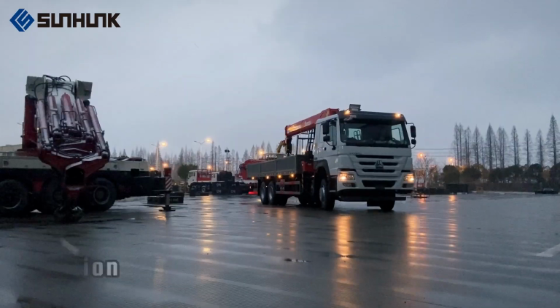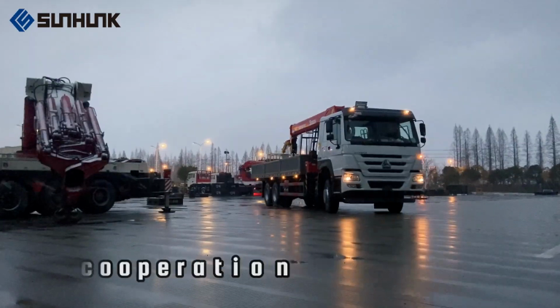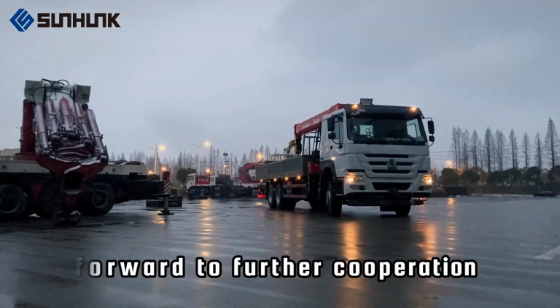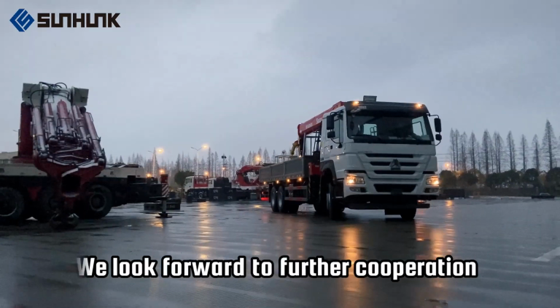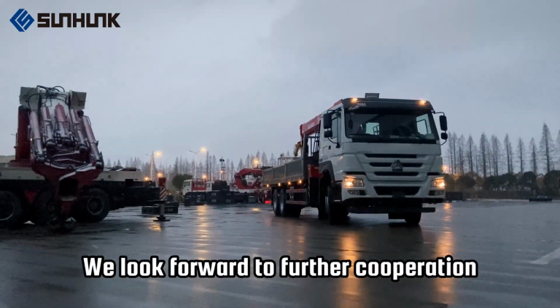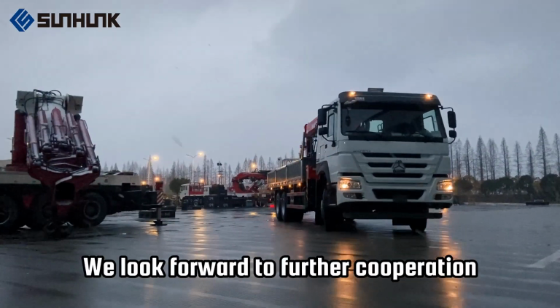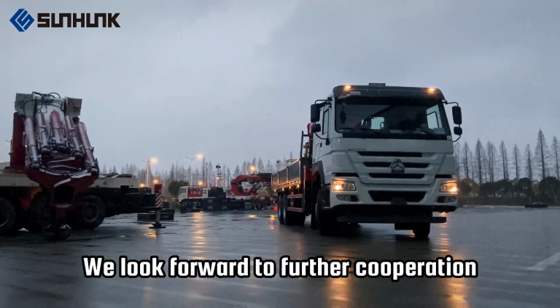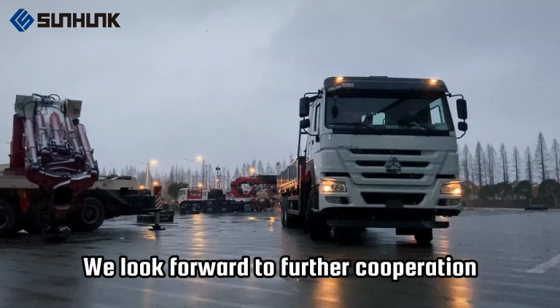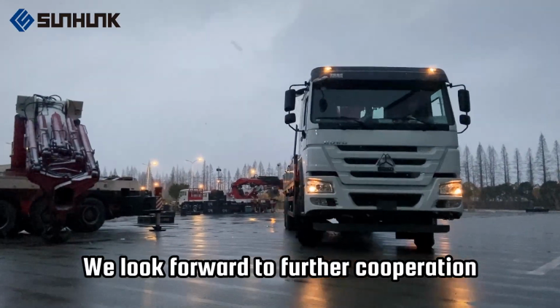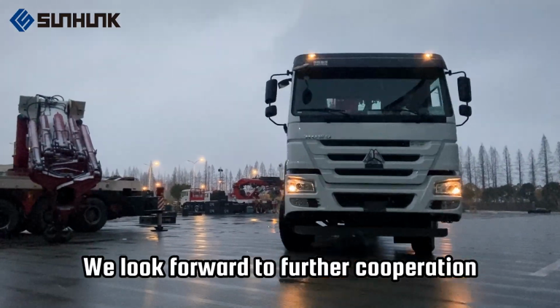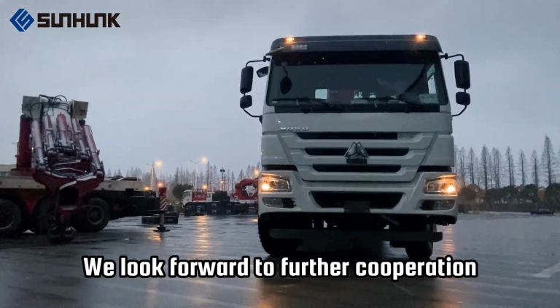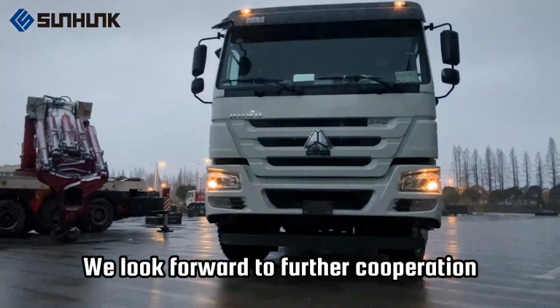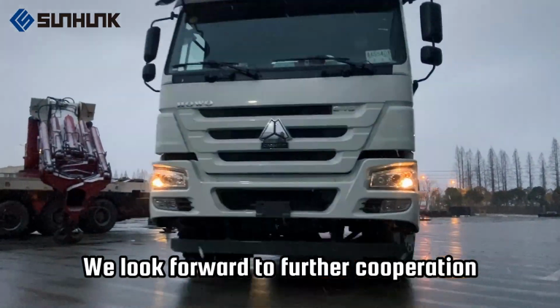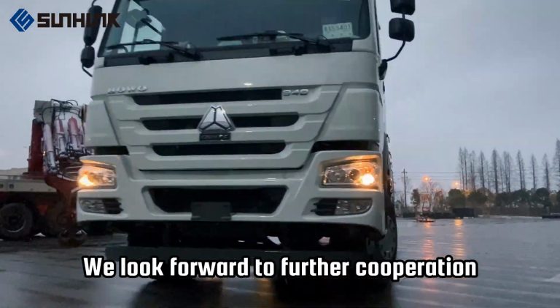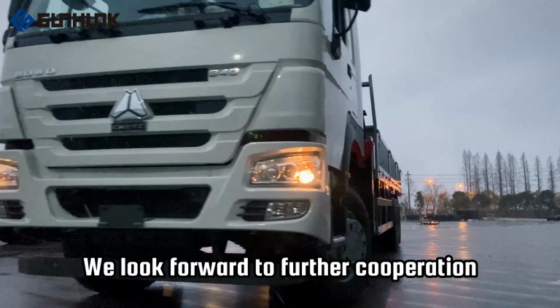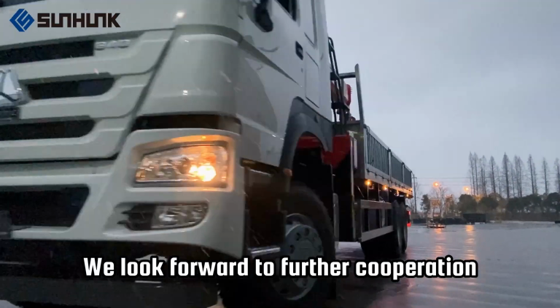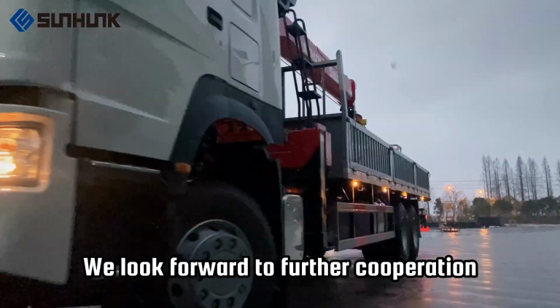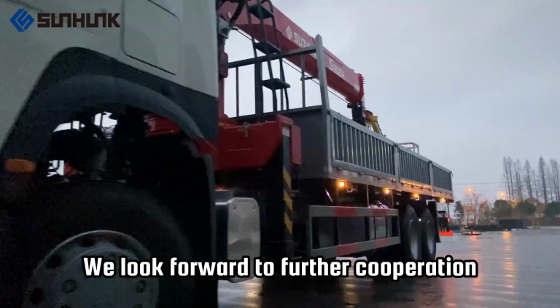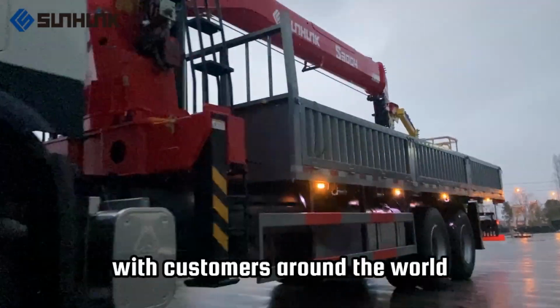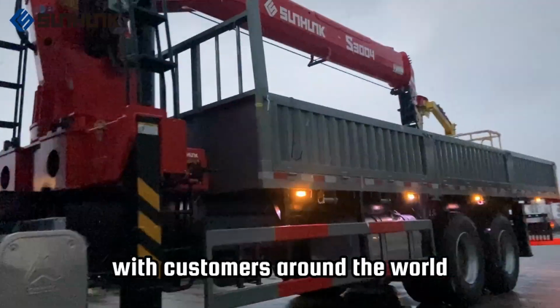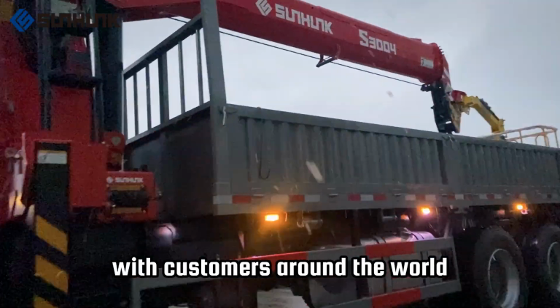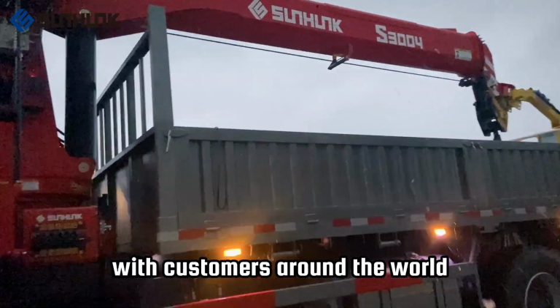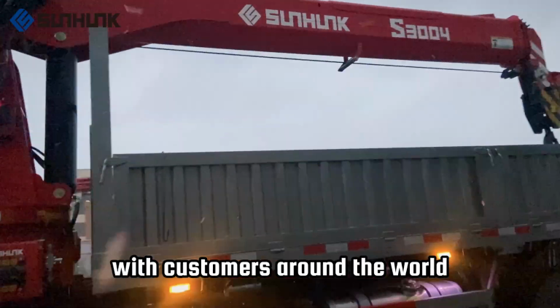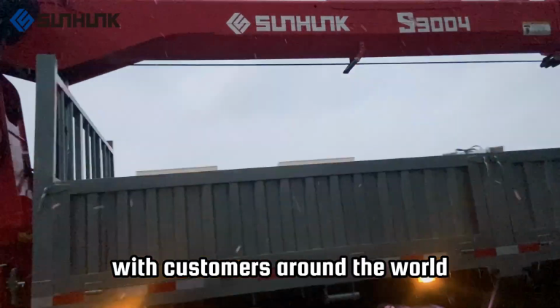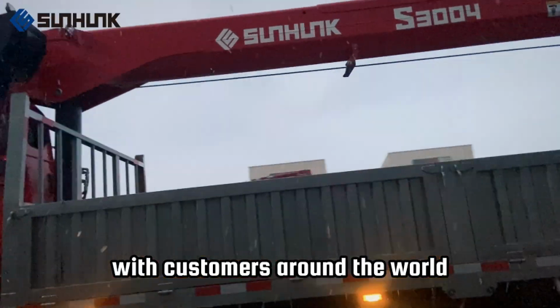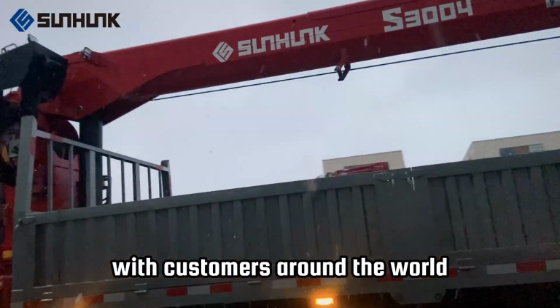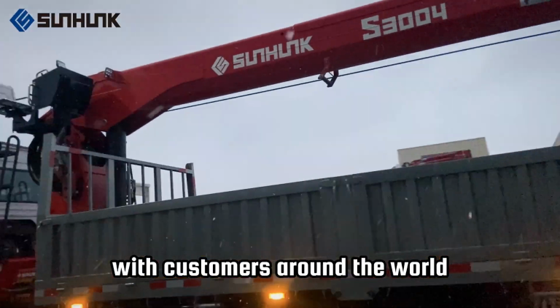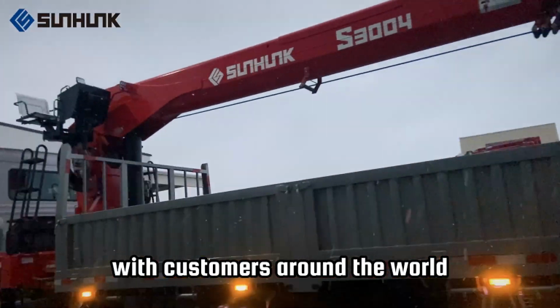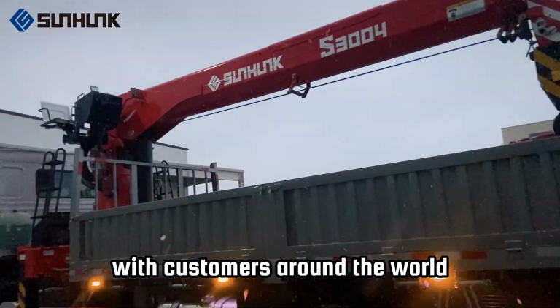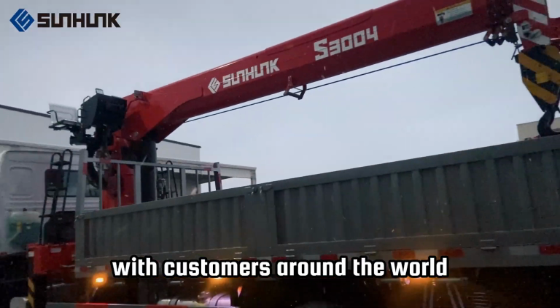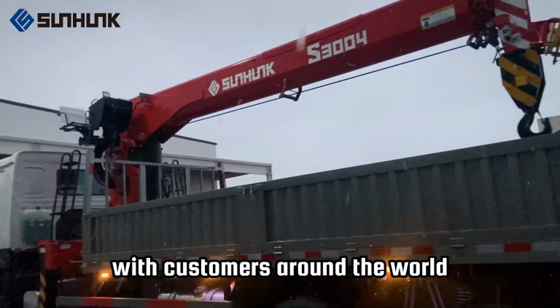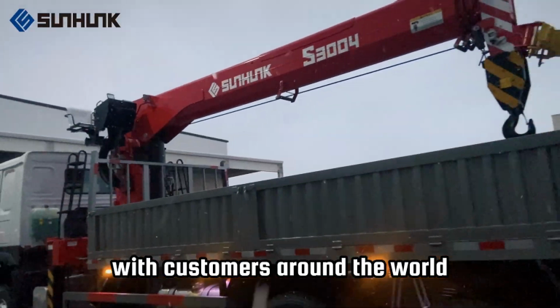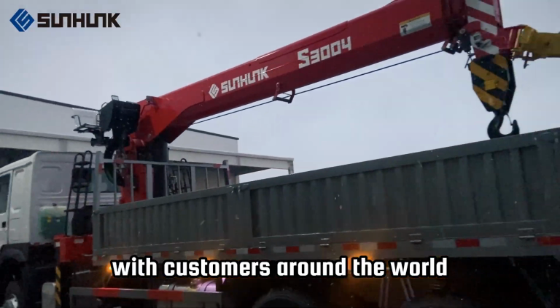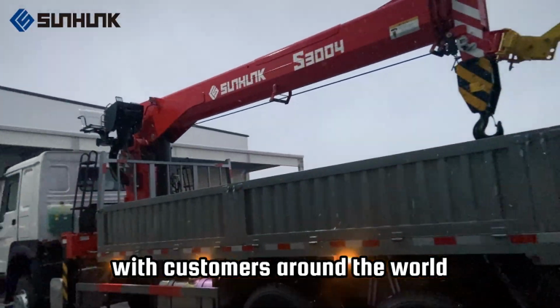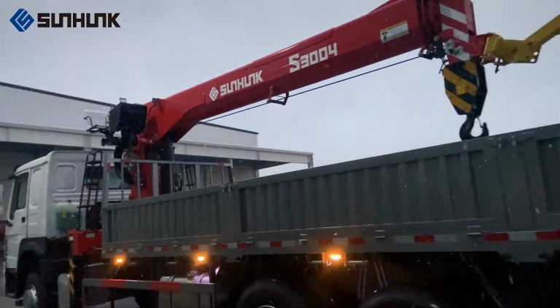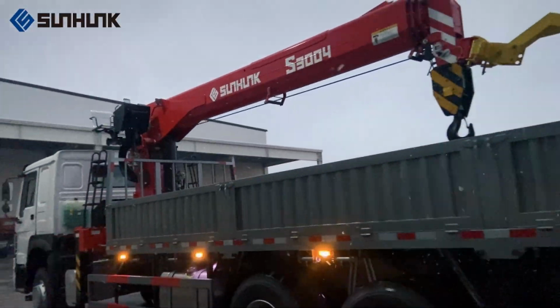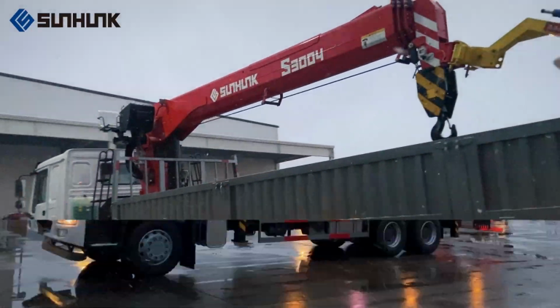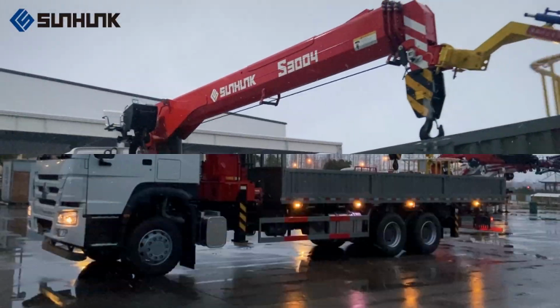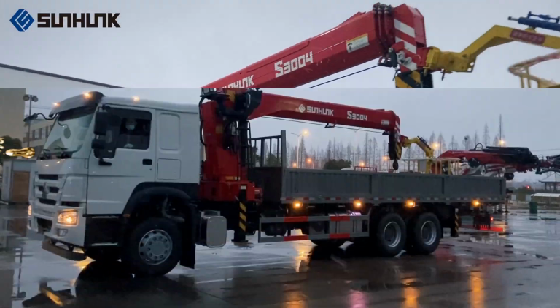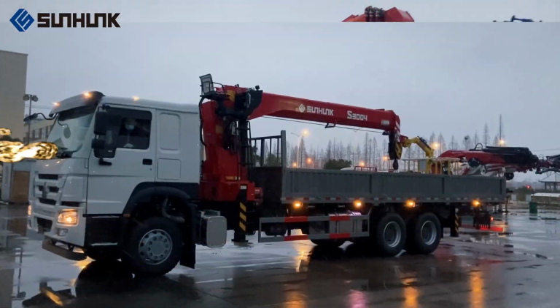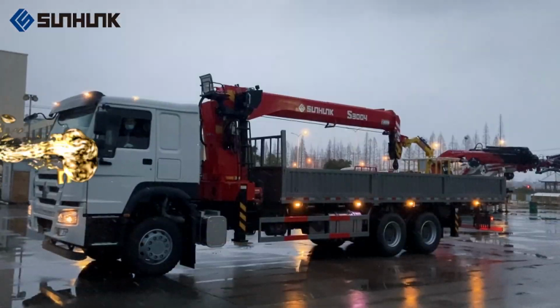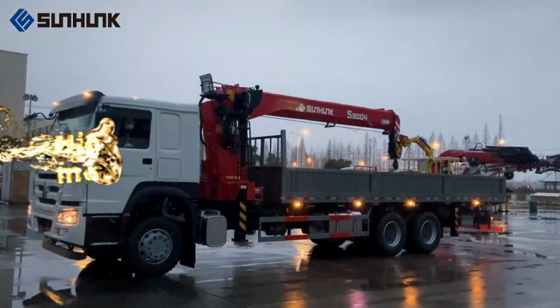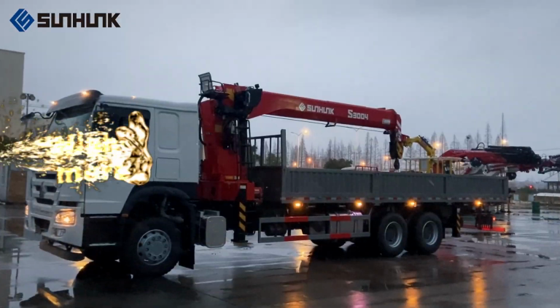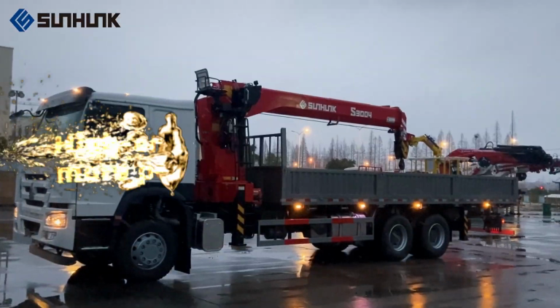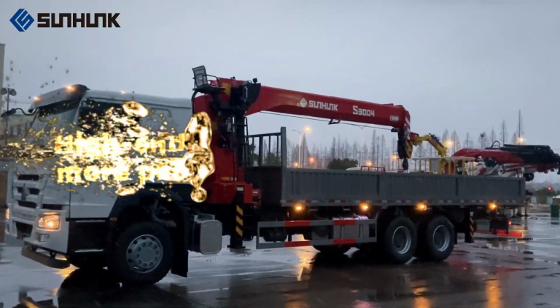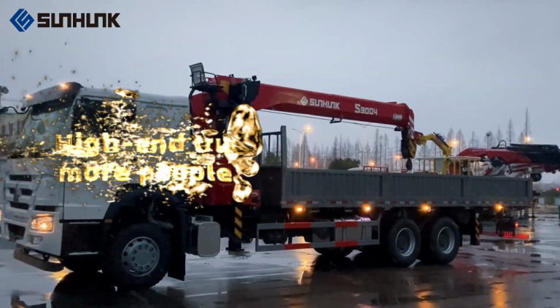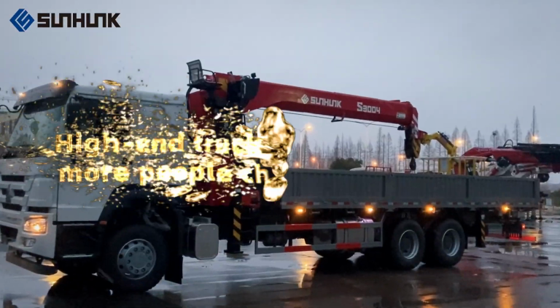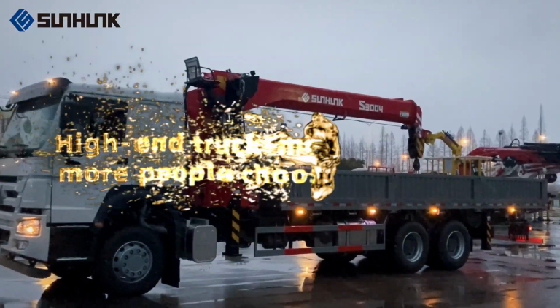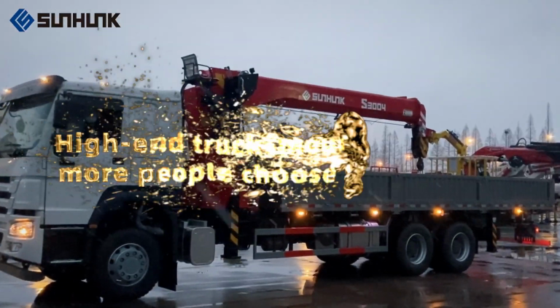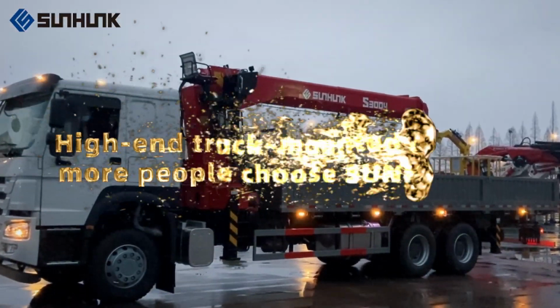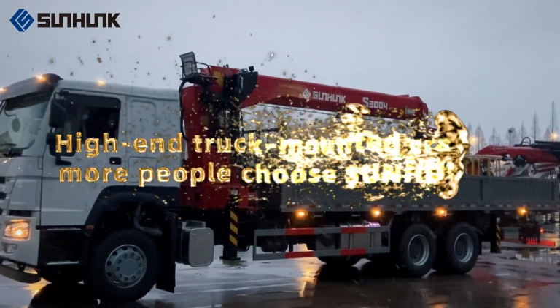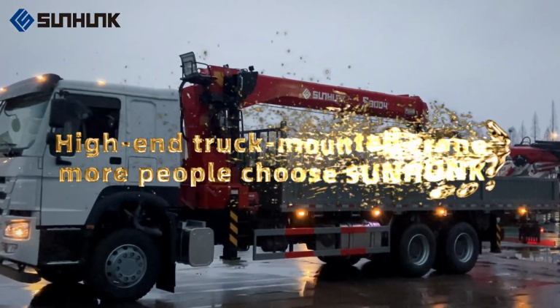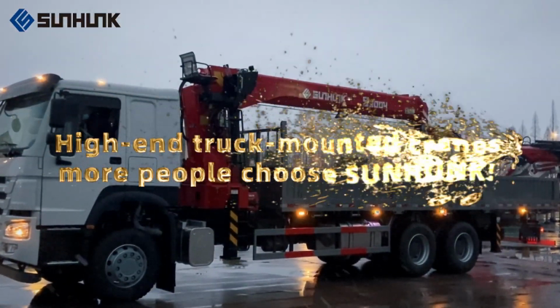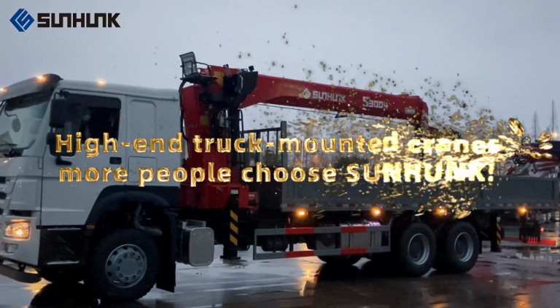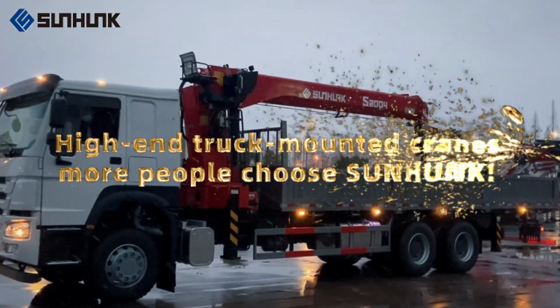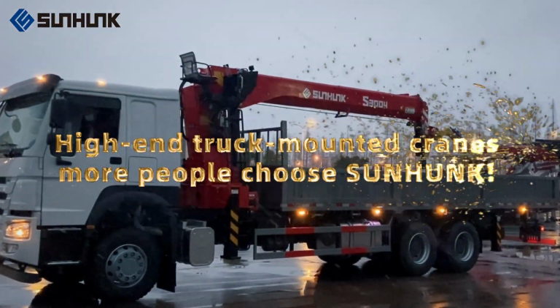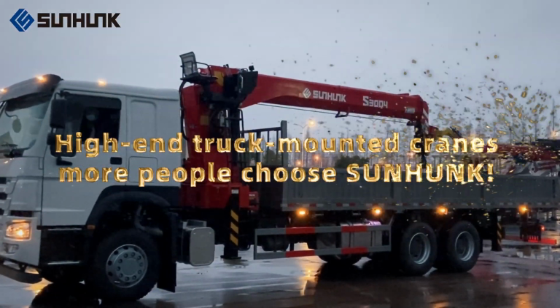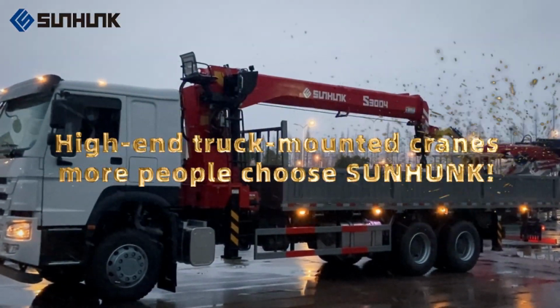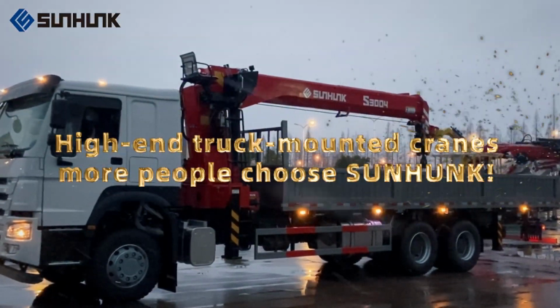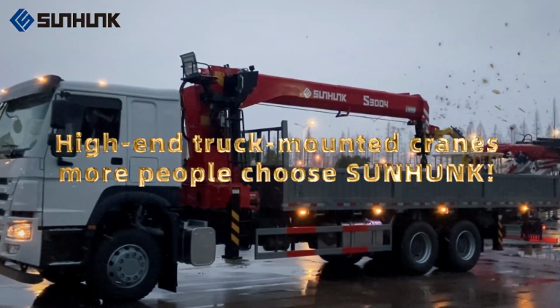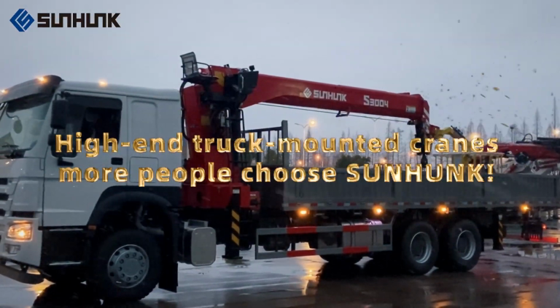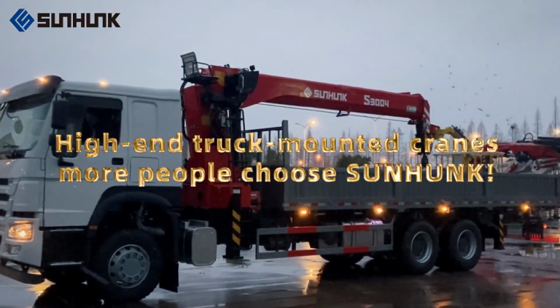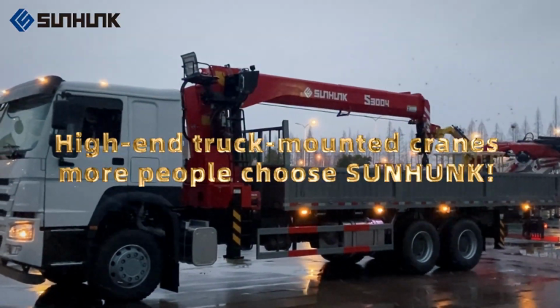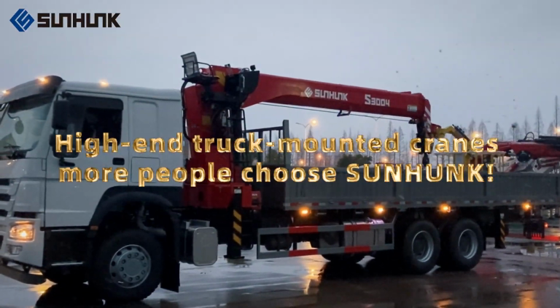We look forward to further cooperation with customers around the world. High-end truck-mounted cranes — more people choose Sunhunk.